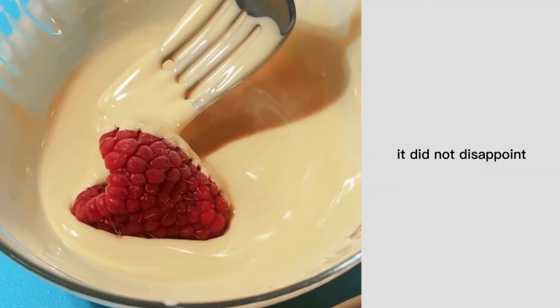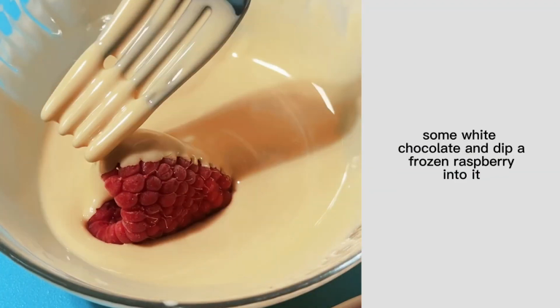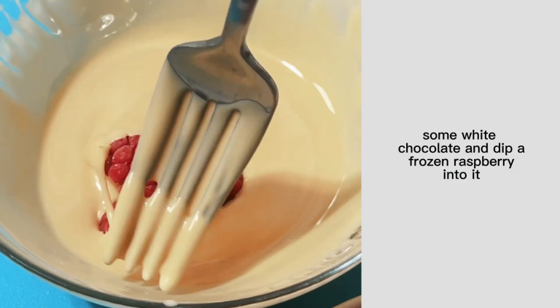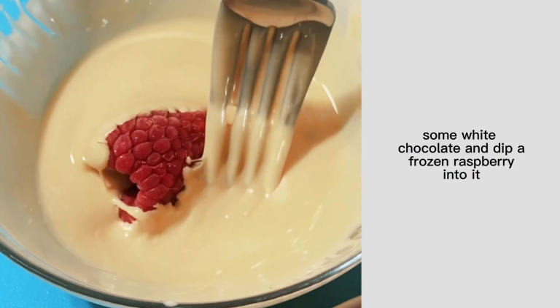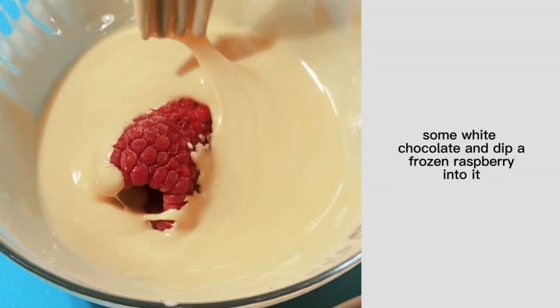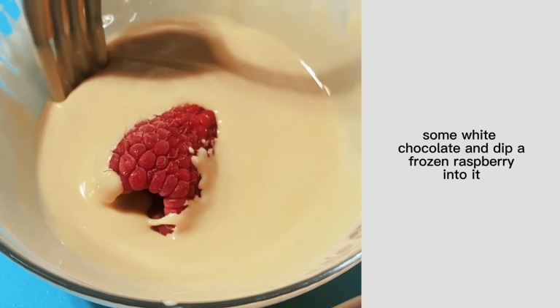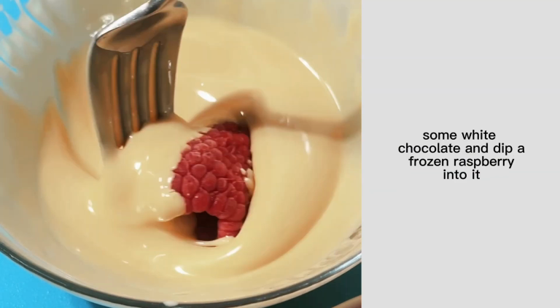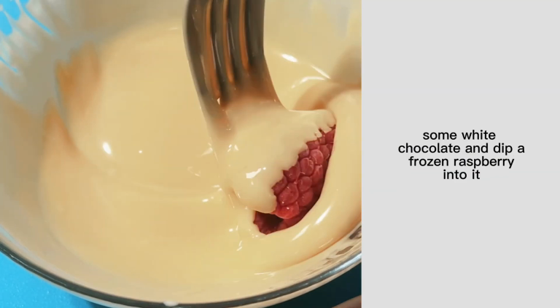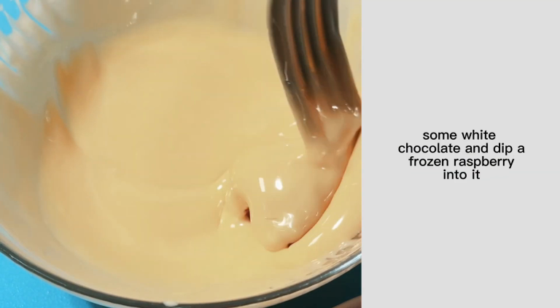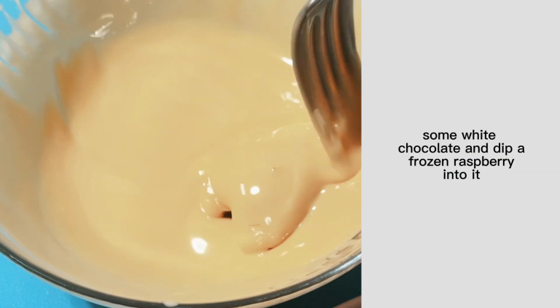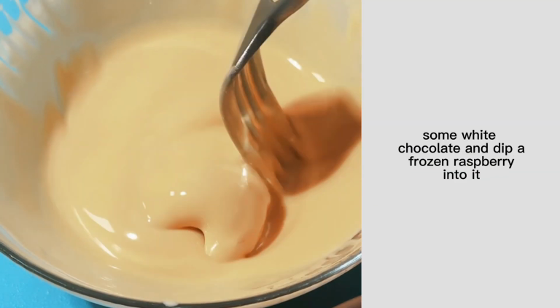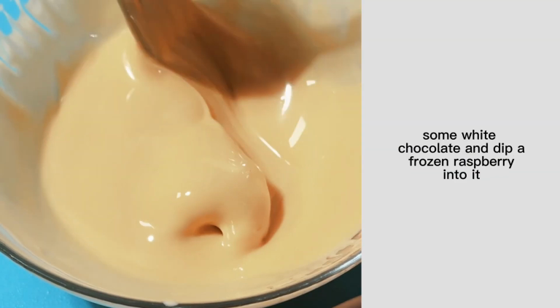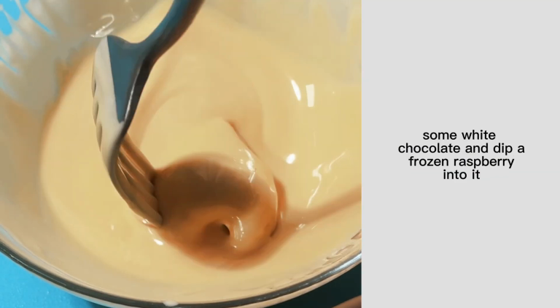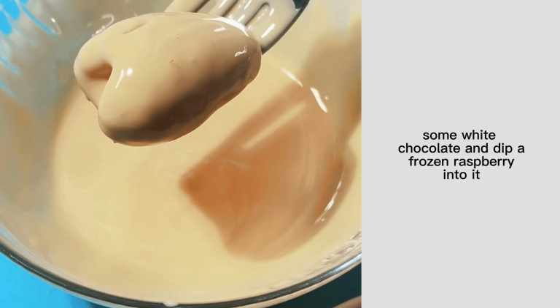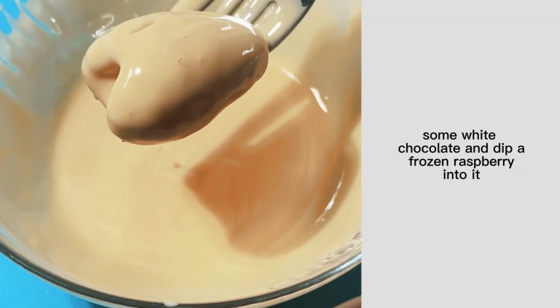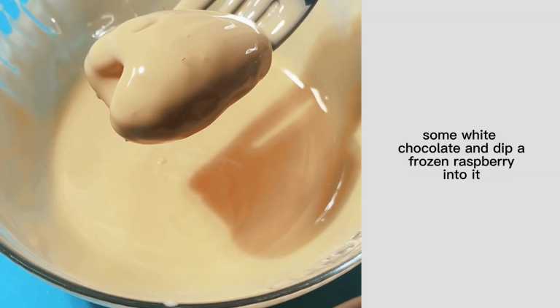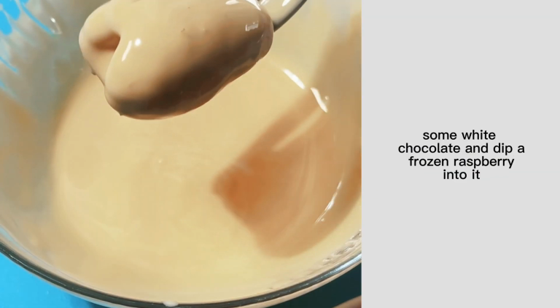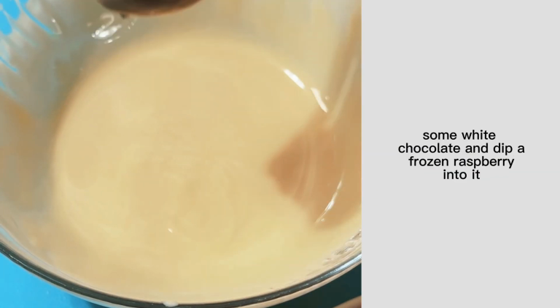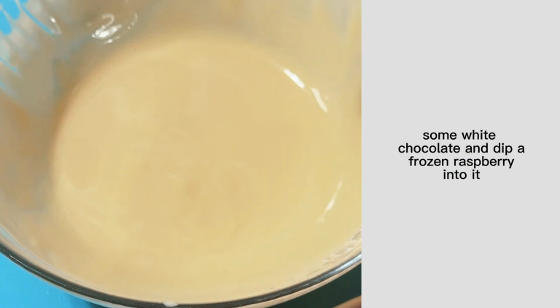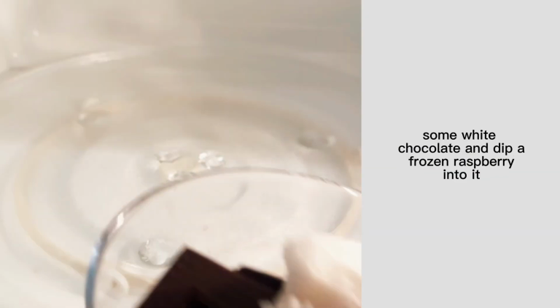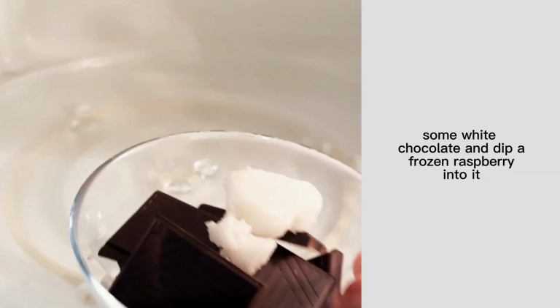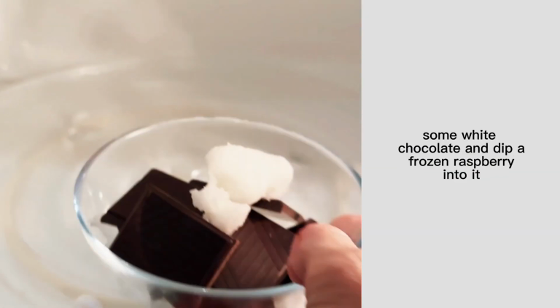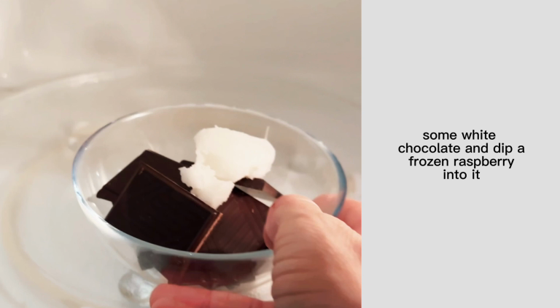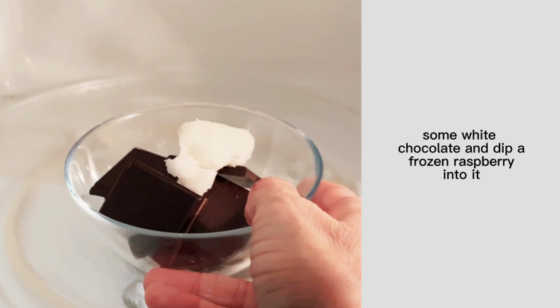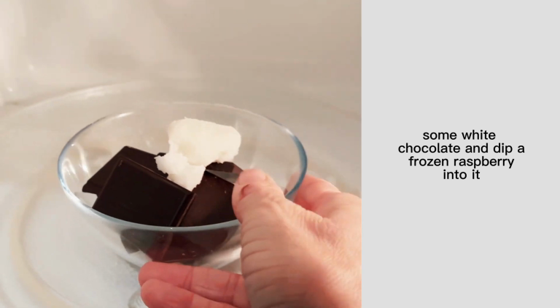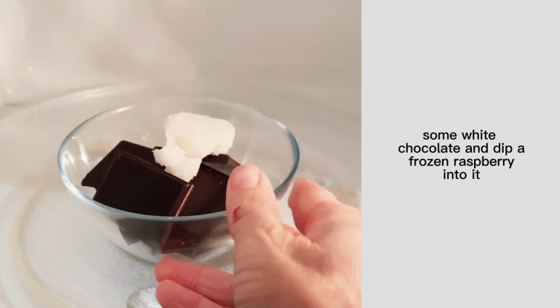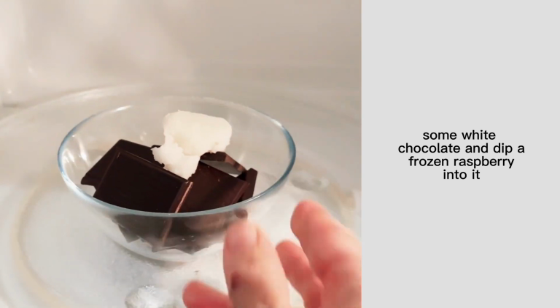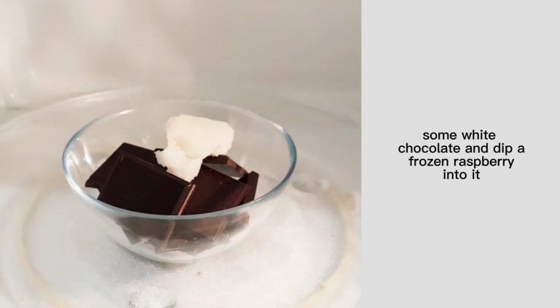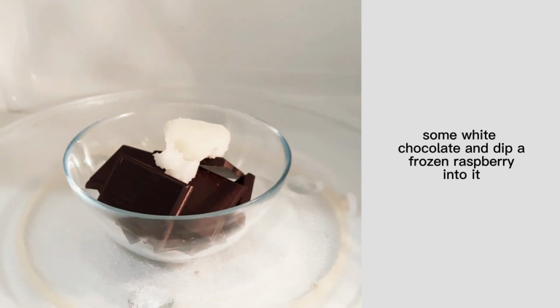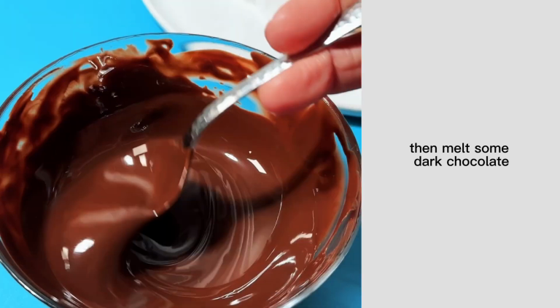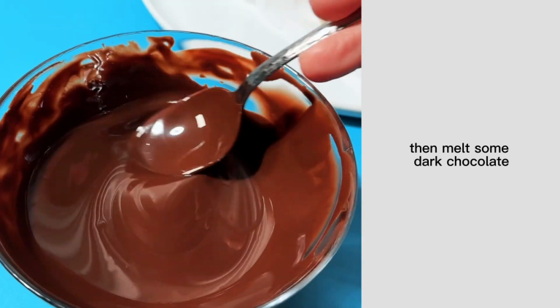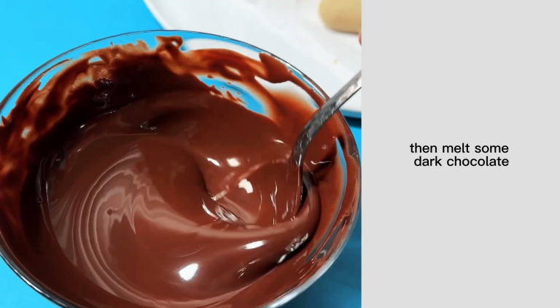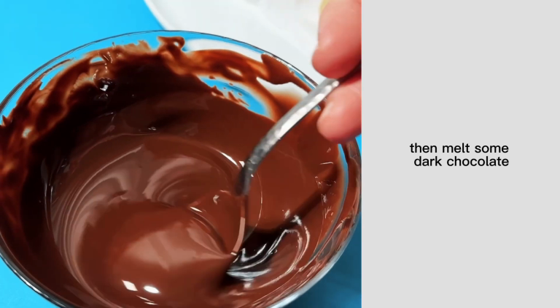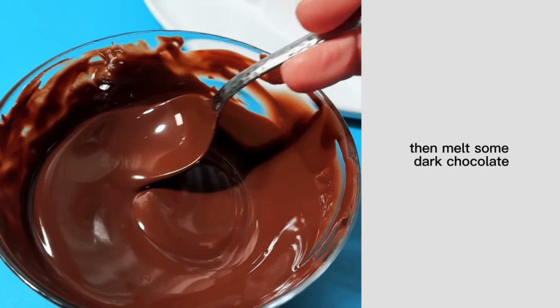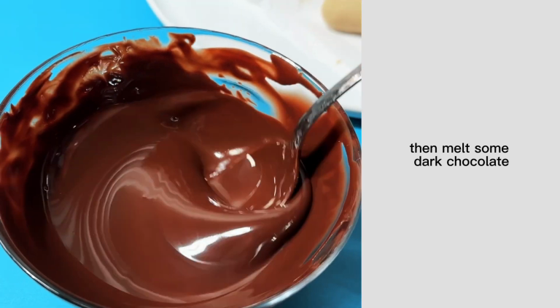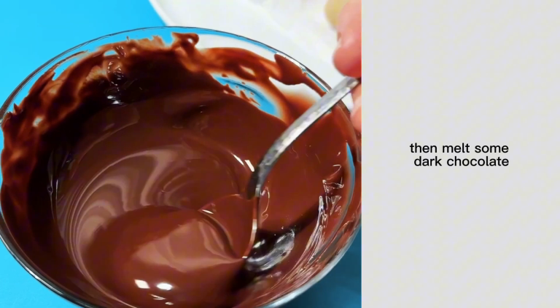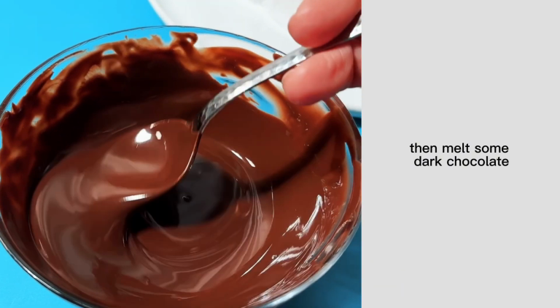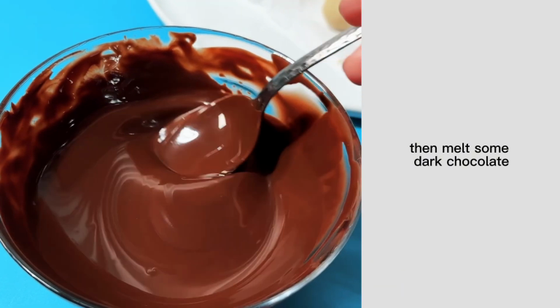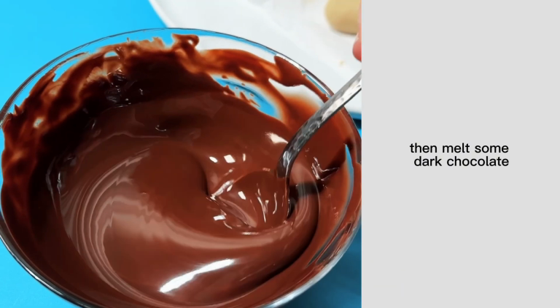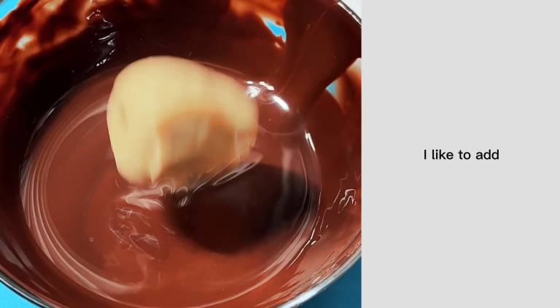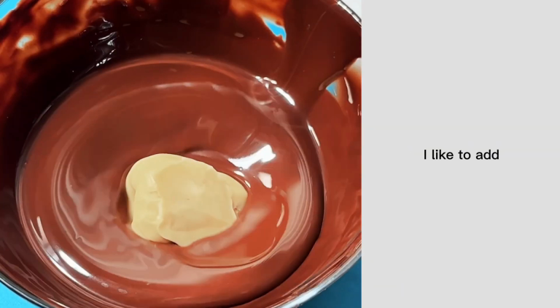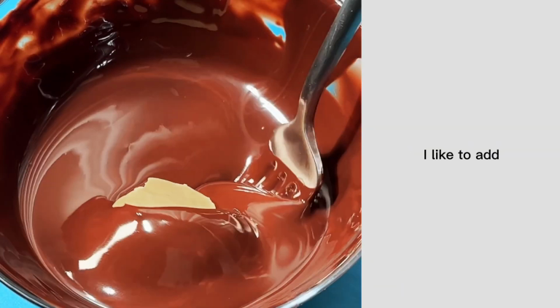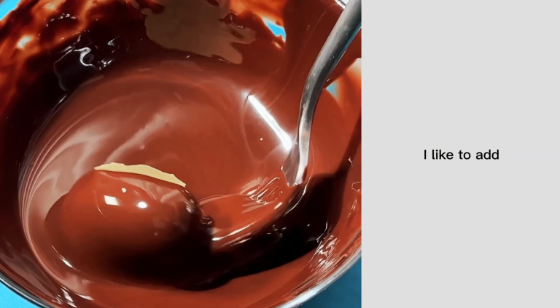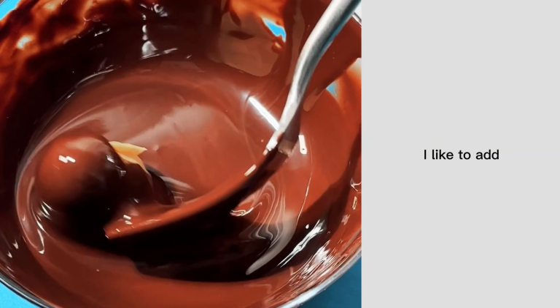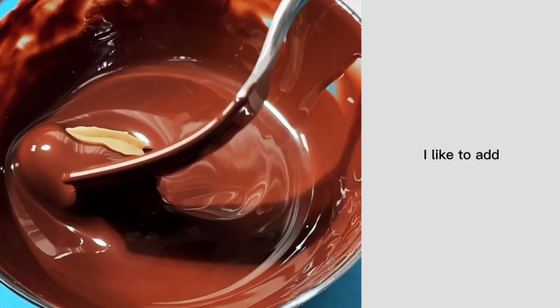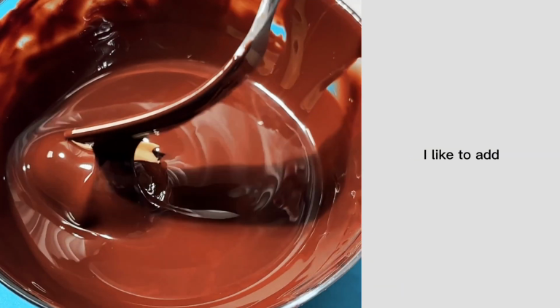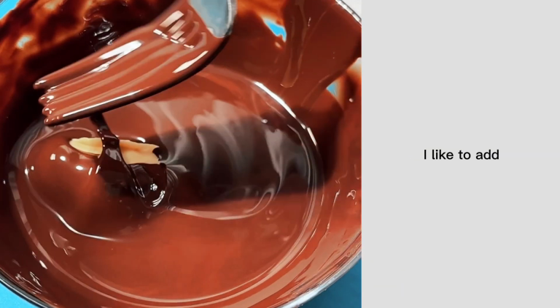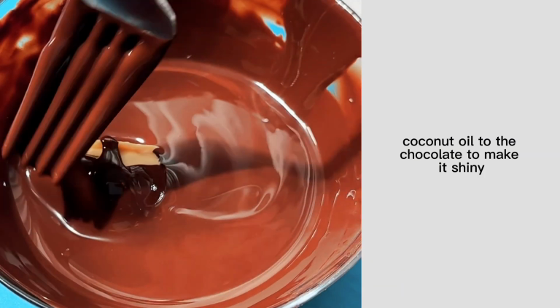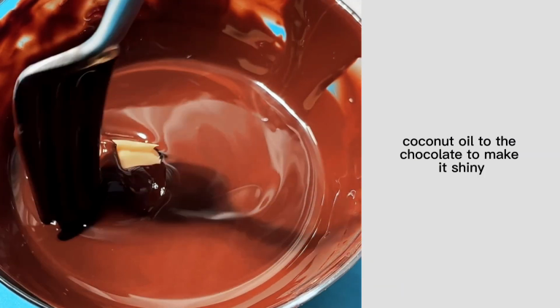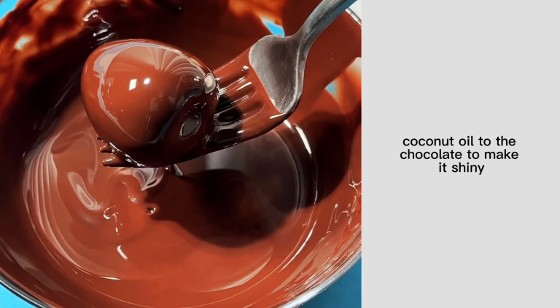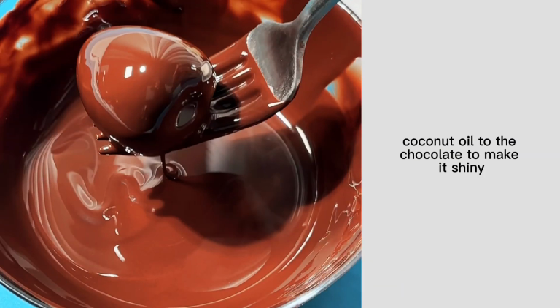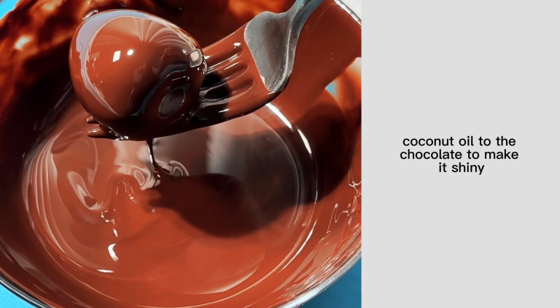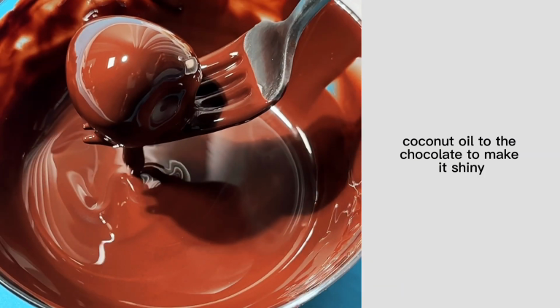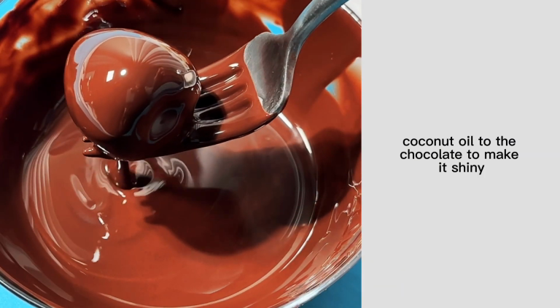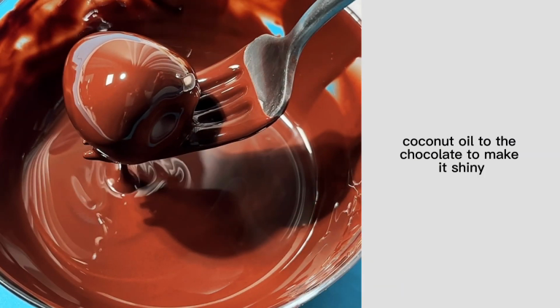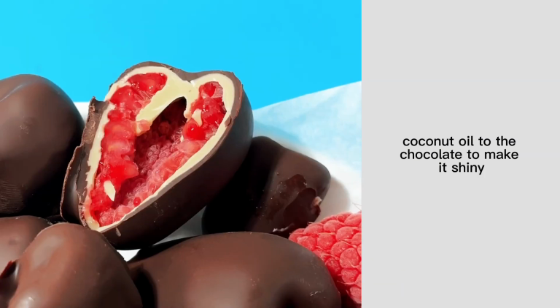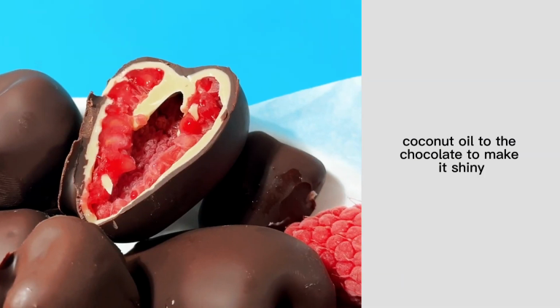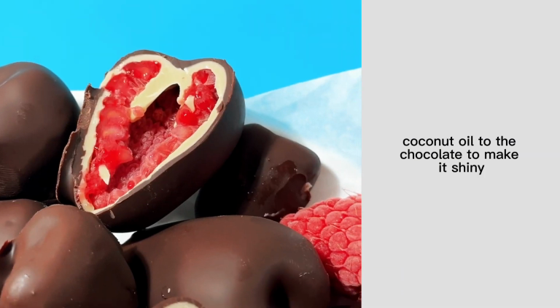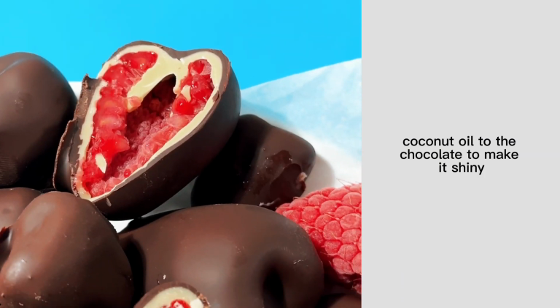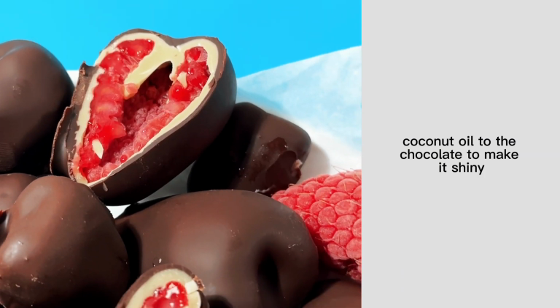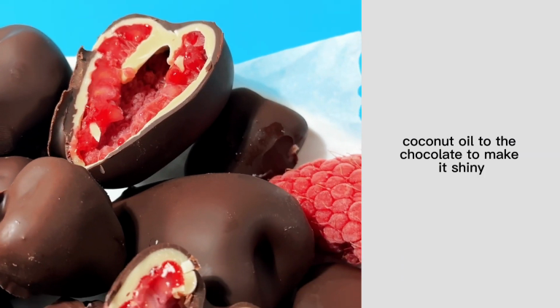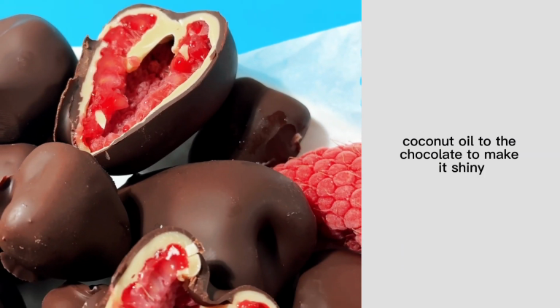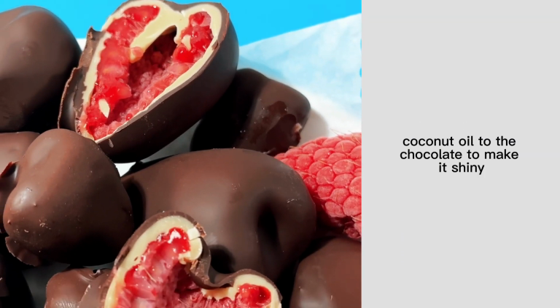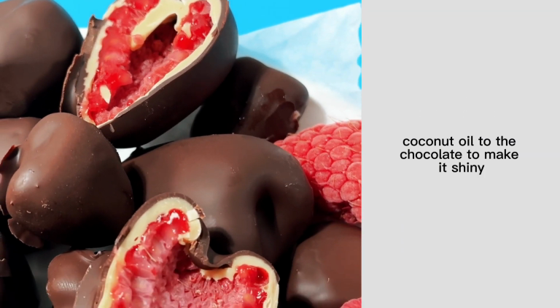Melt some white chocolate and dip a frozen raspberry into it, then melt some dark chocolate. I like to add coconut oil to the chocolate to make it shiny.